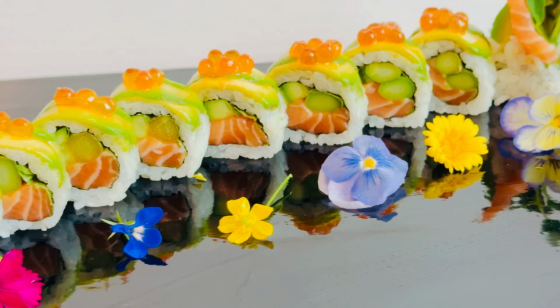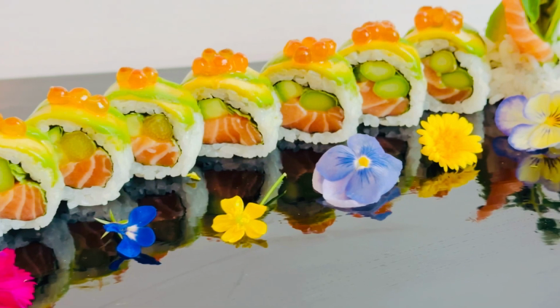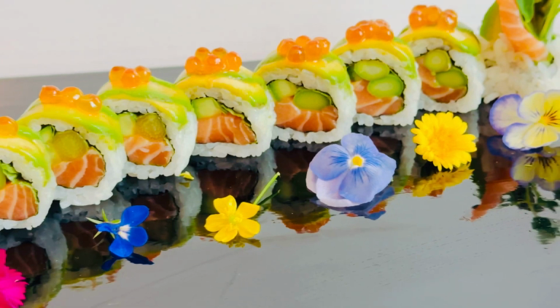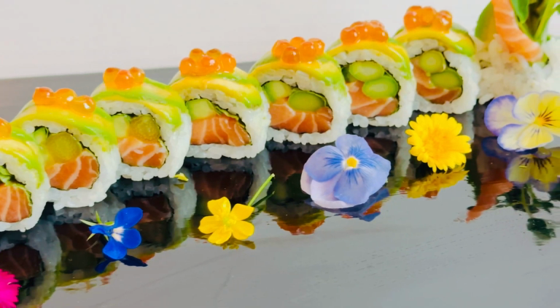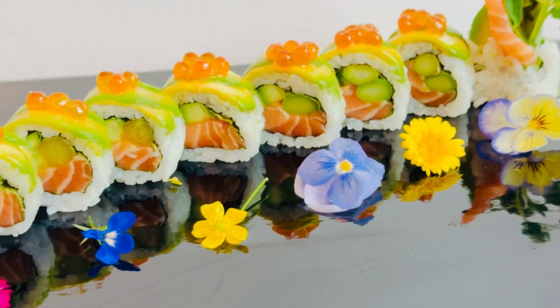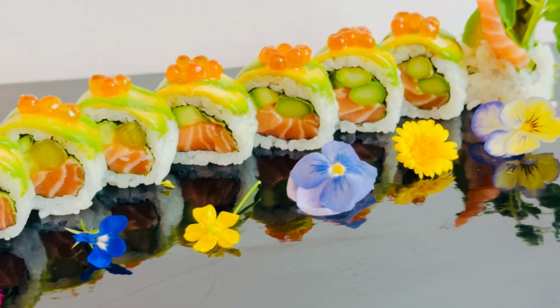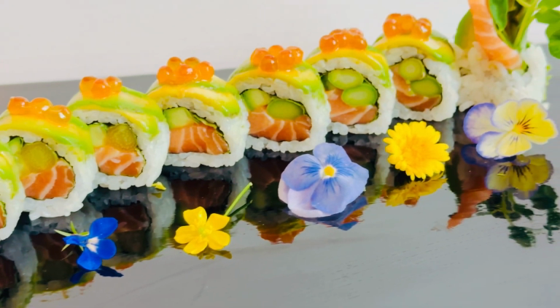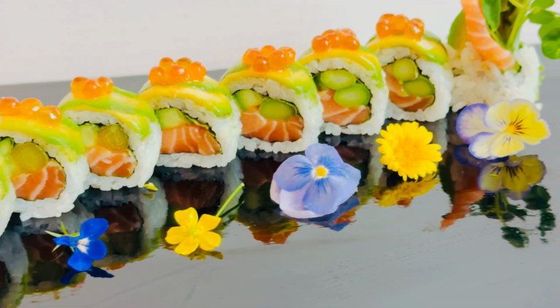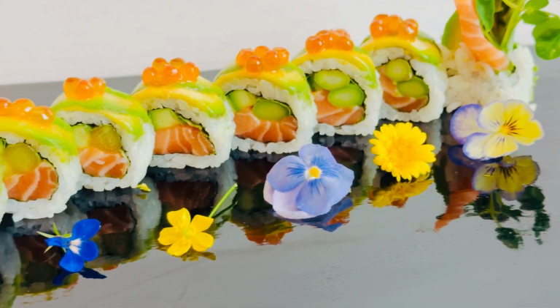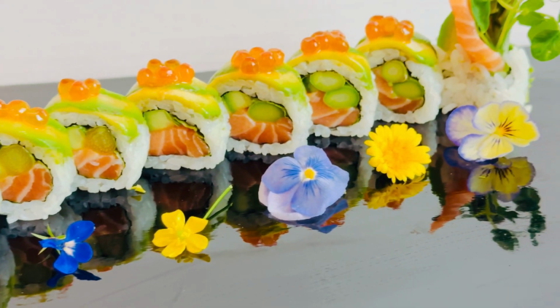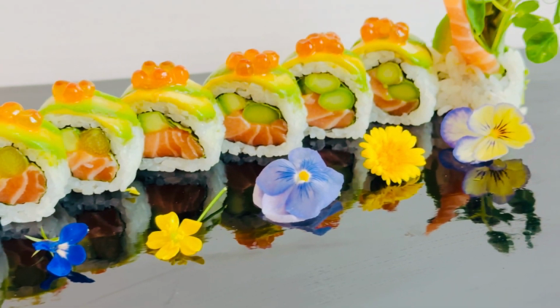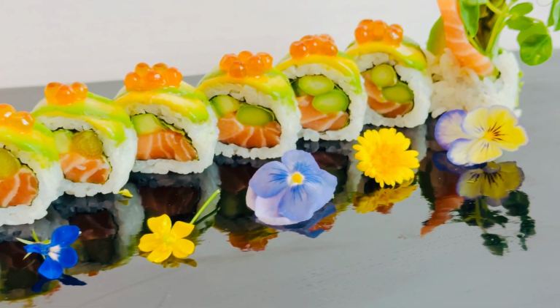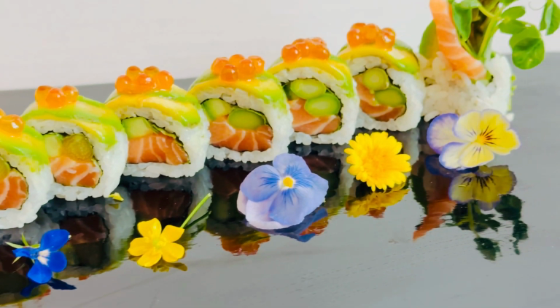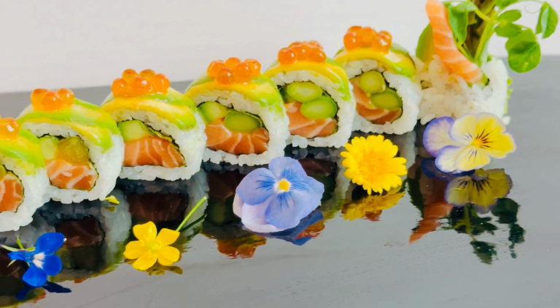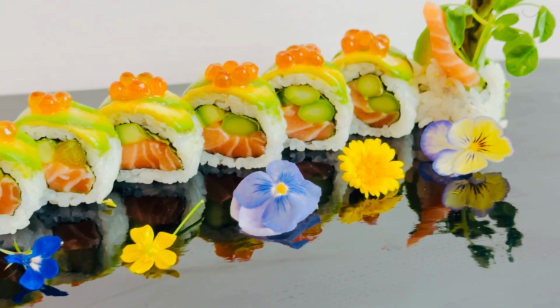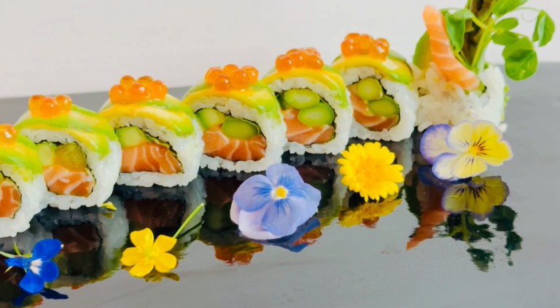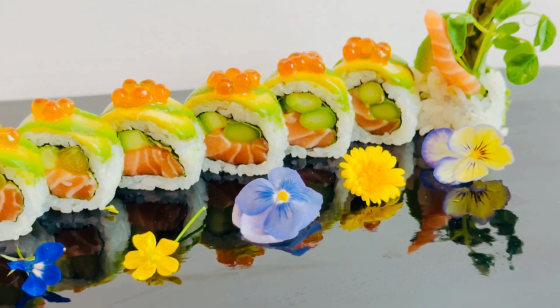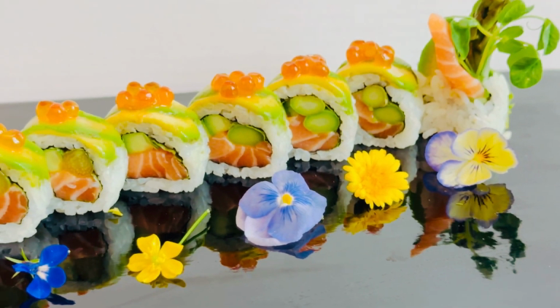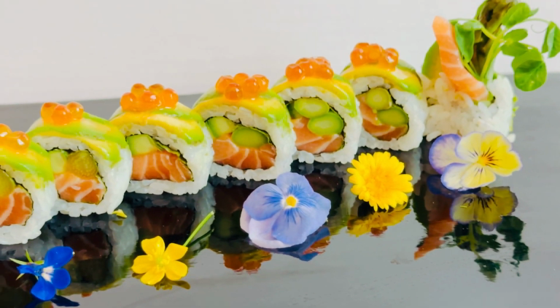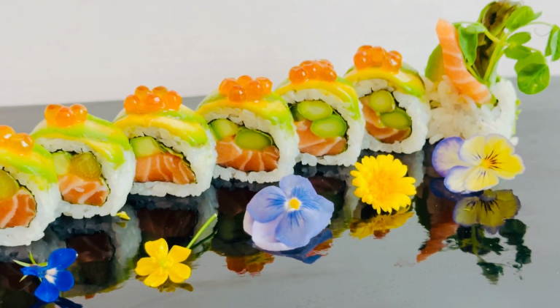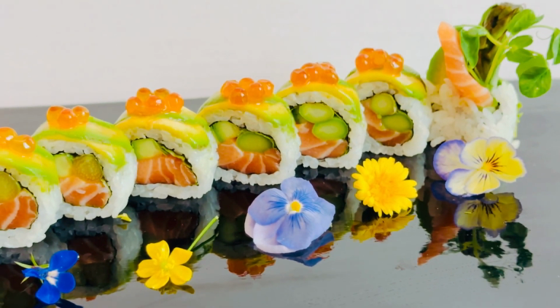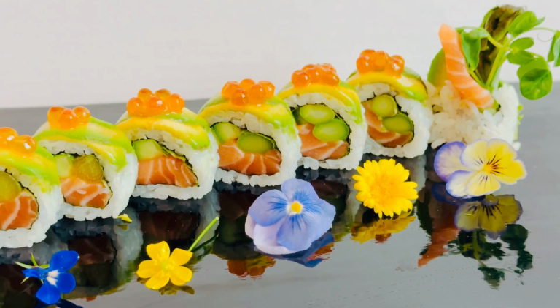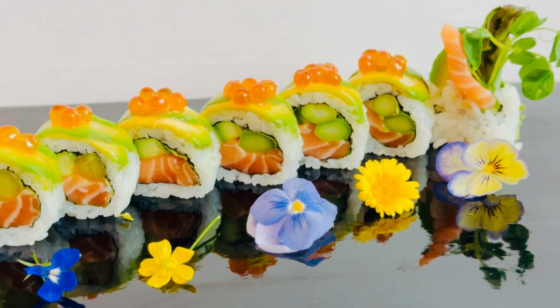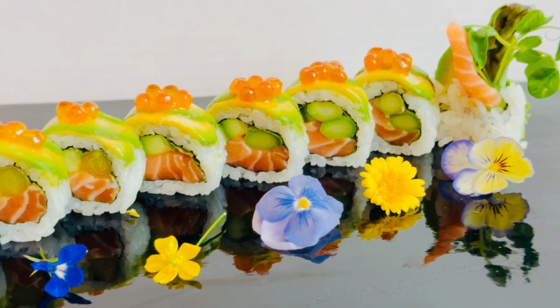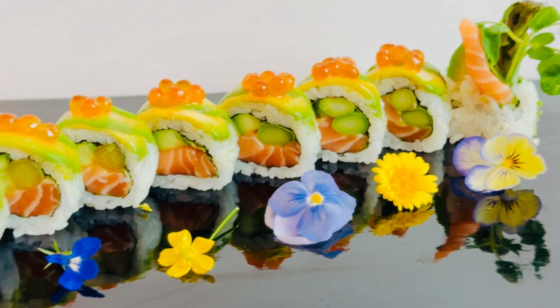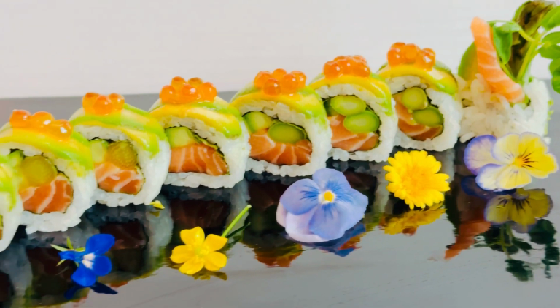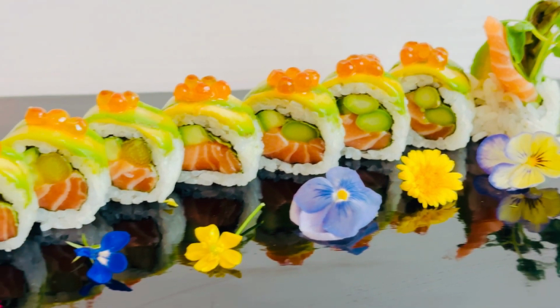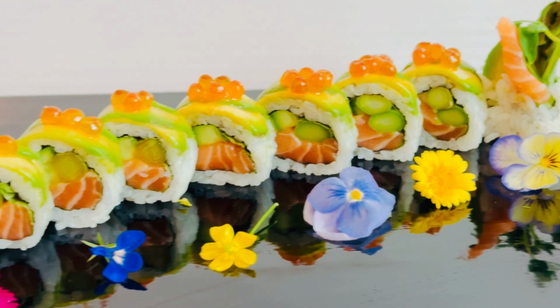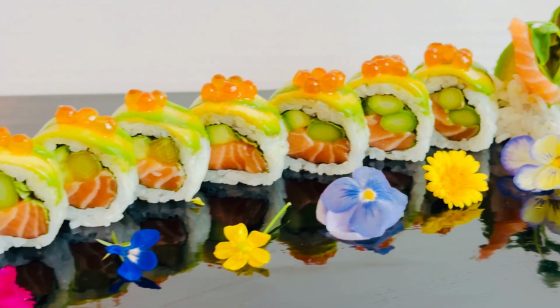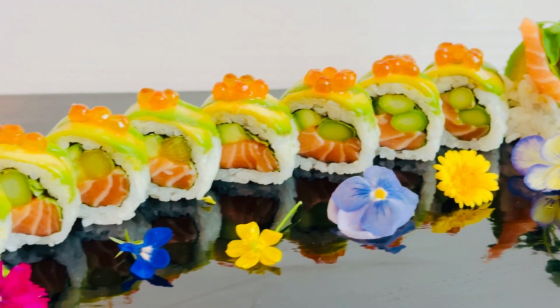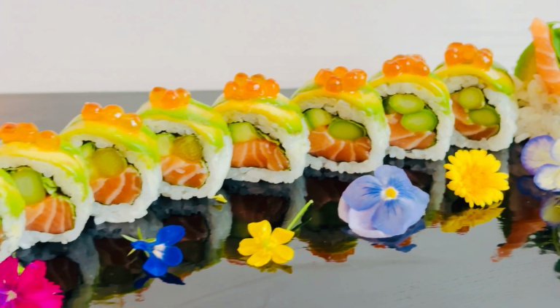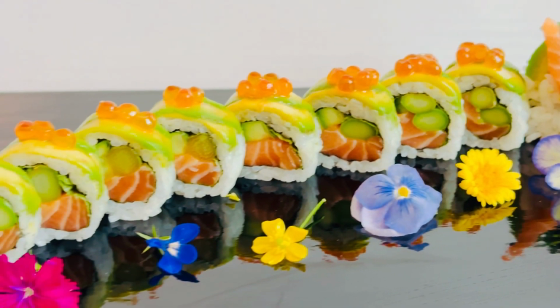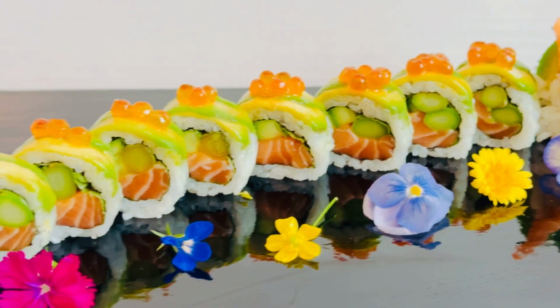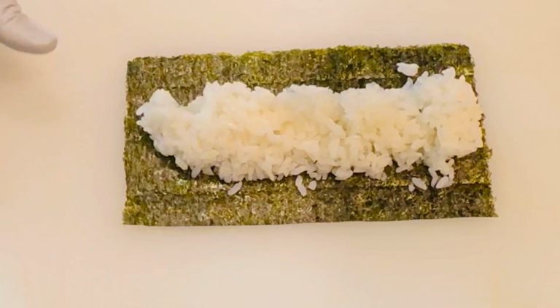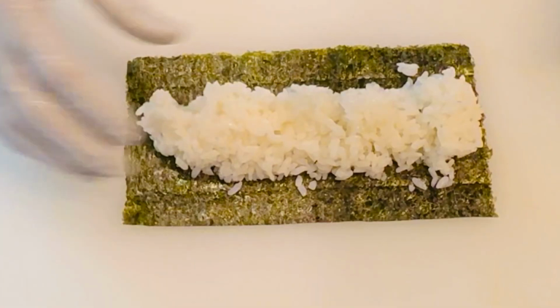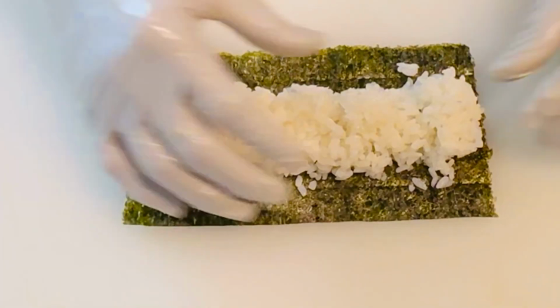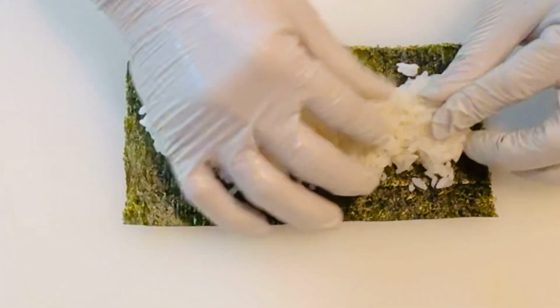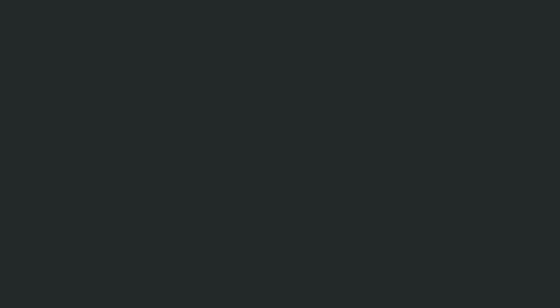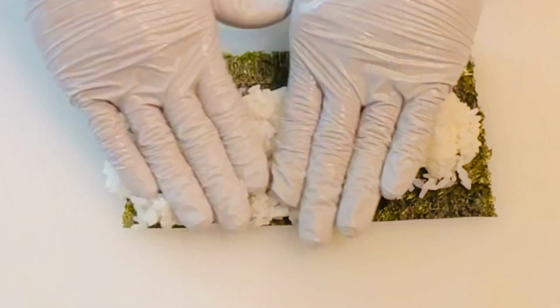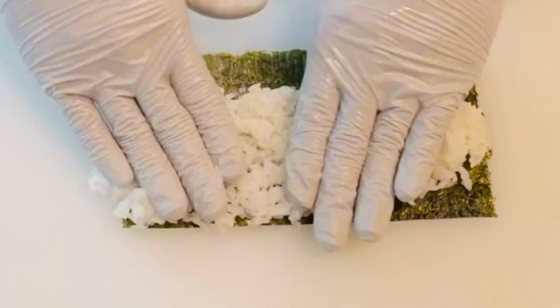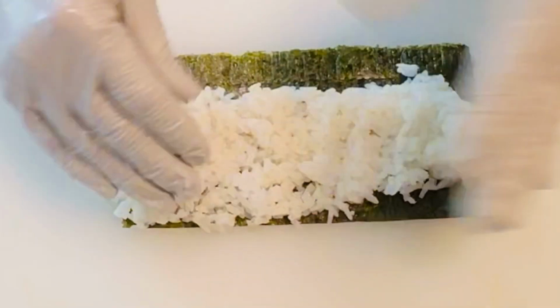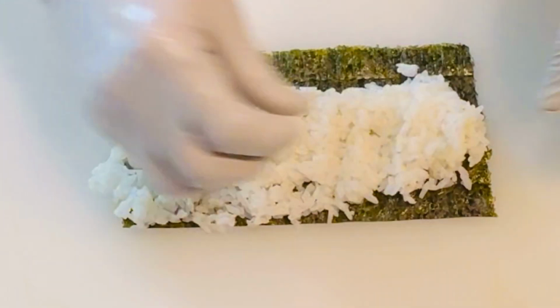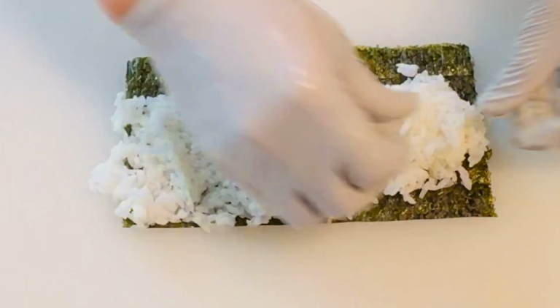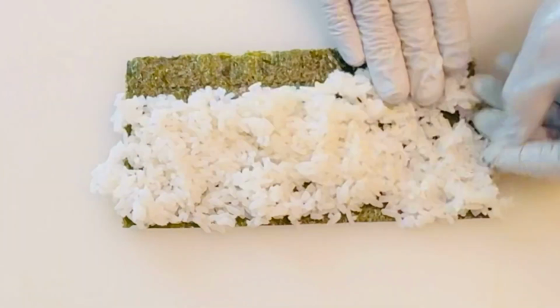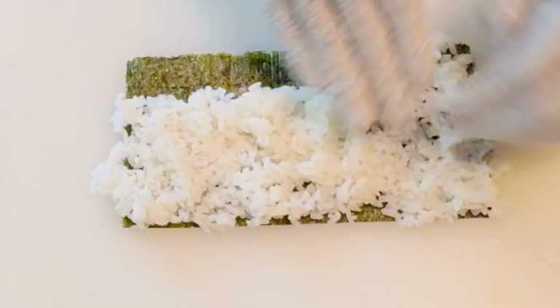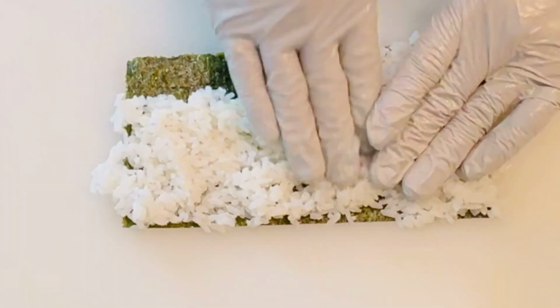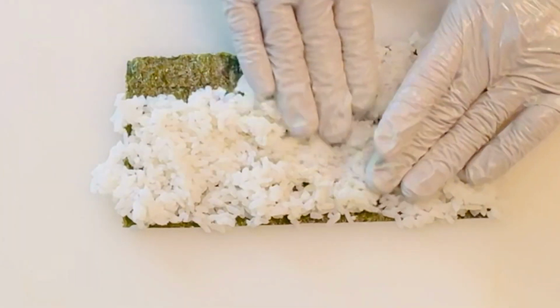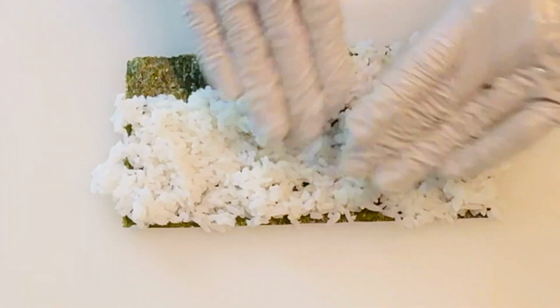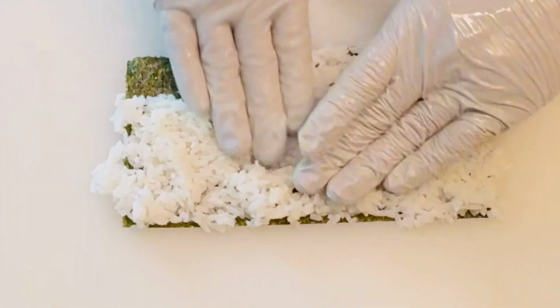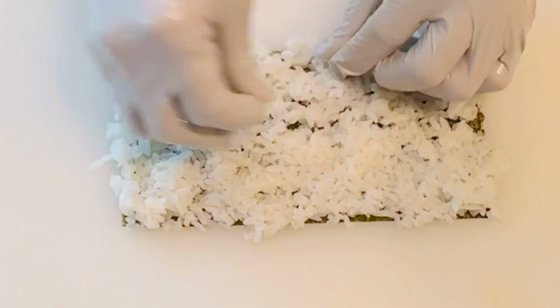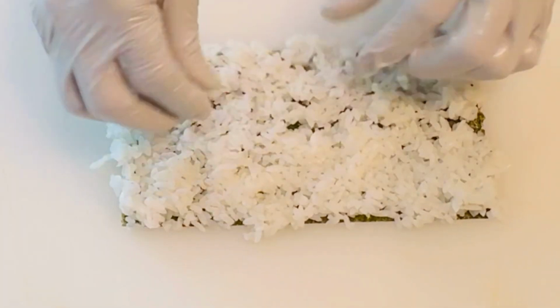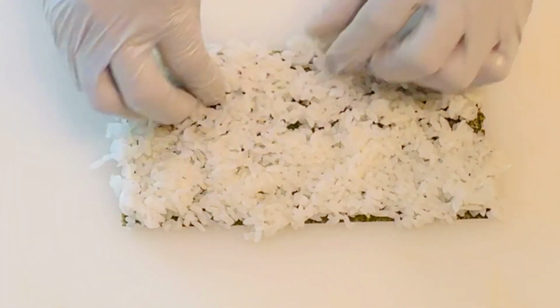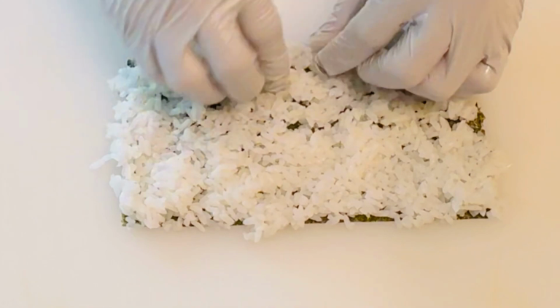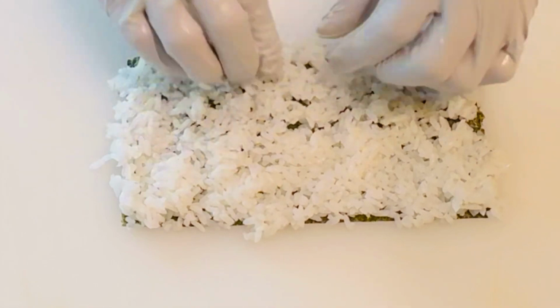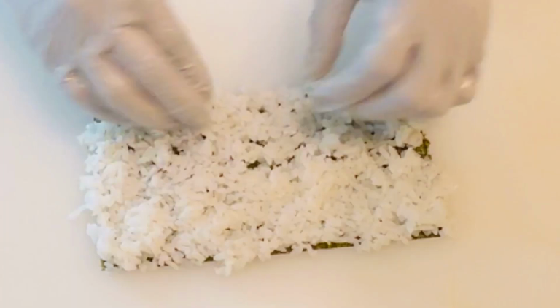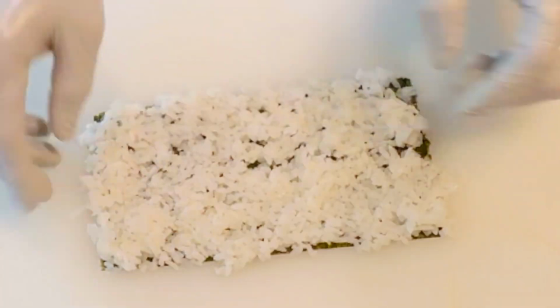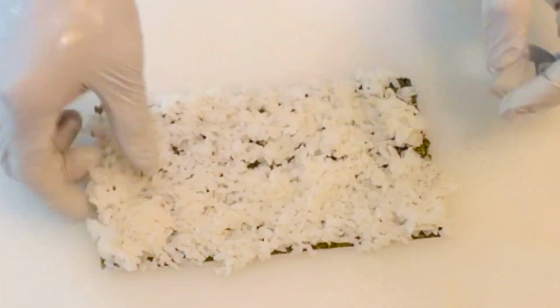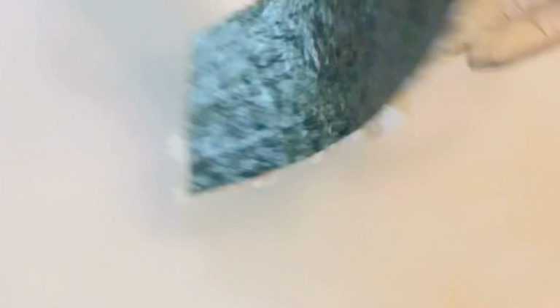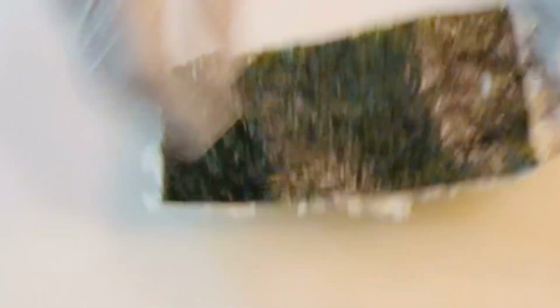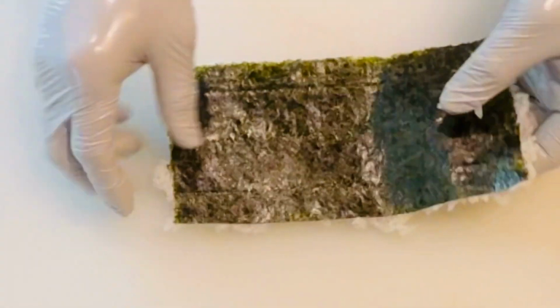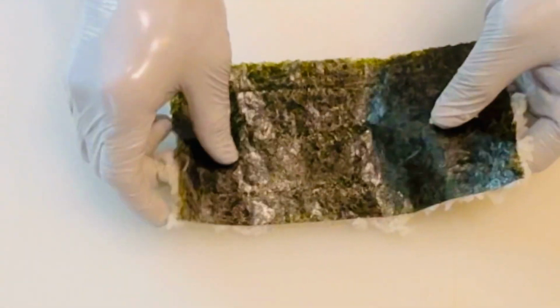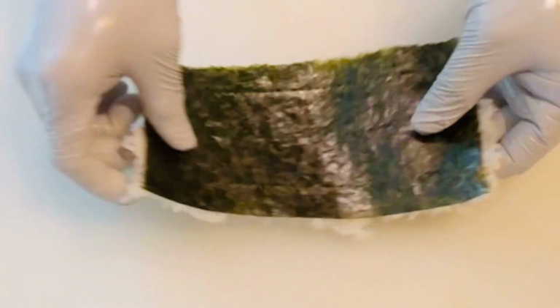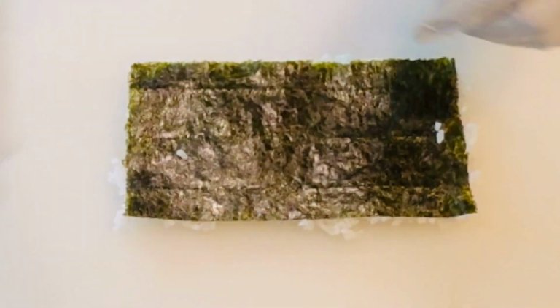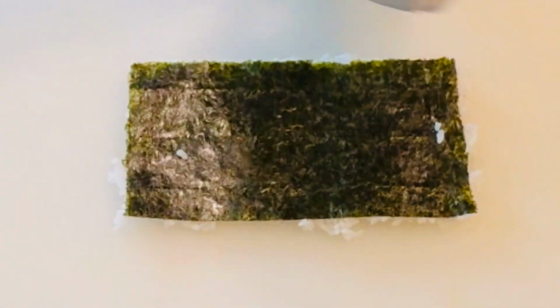Let's make our special salmon roll. Begin by spreading about four ounces of sushi rice over a half sheet of nori.